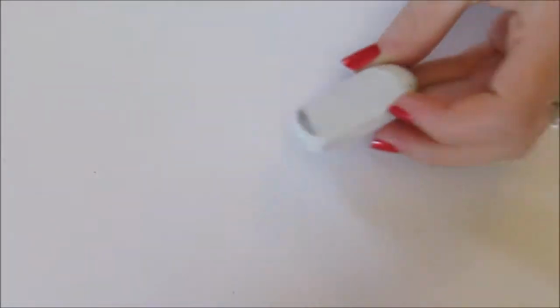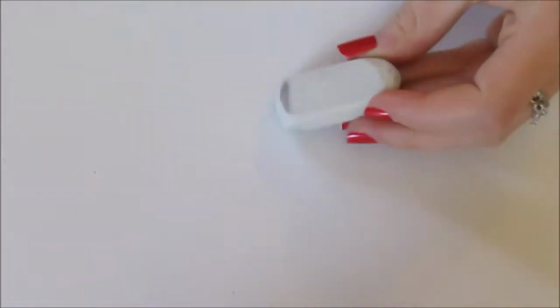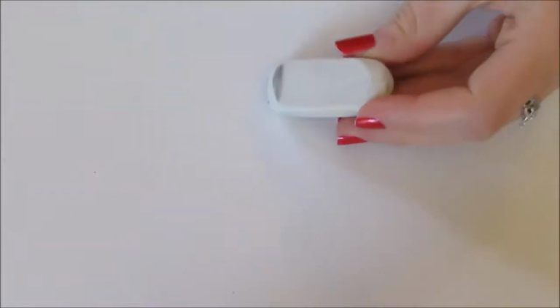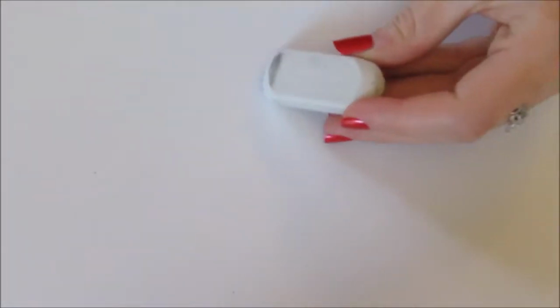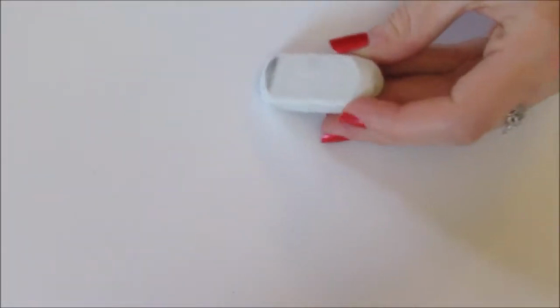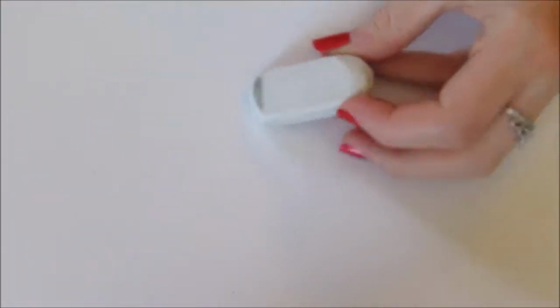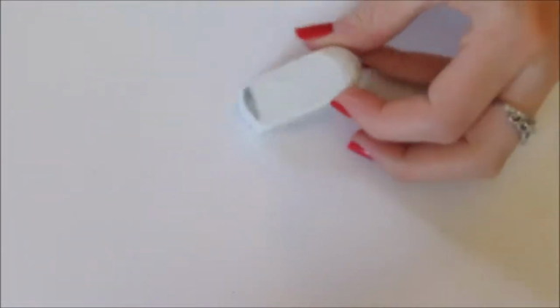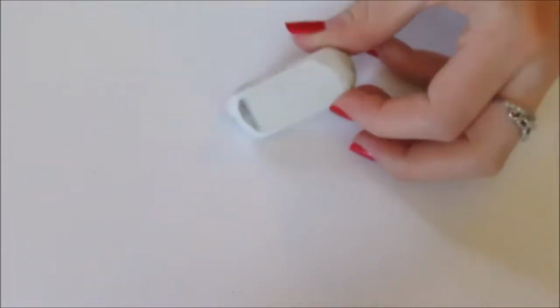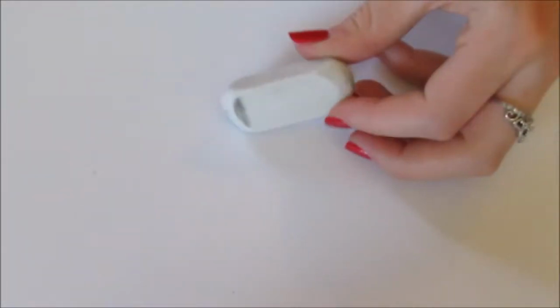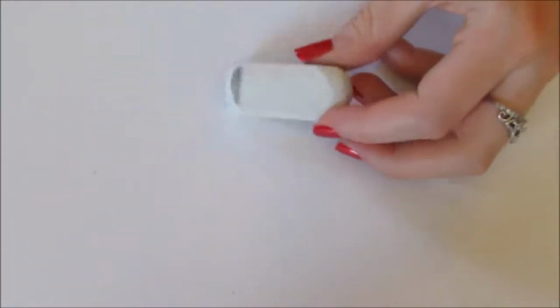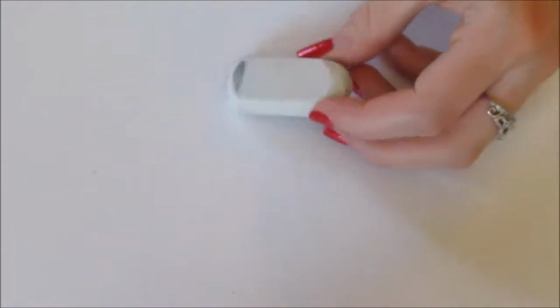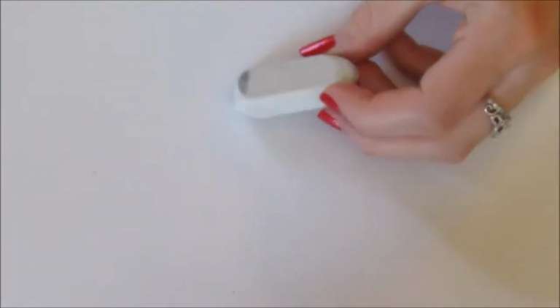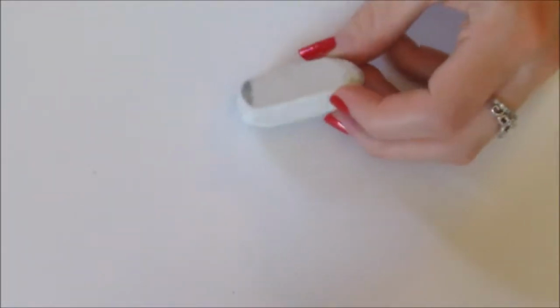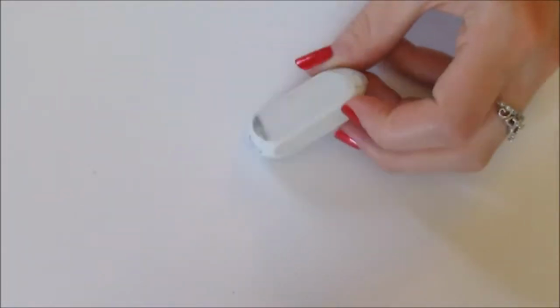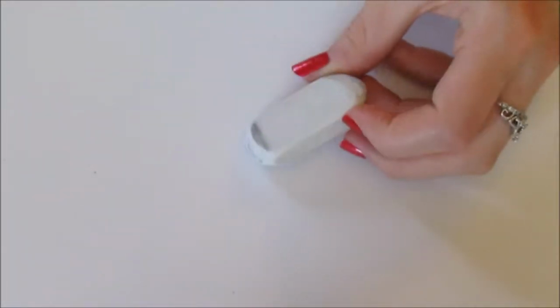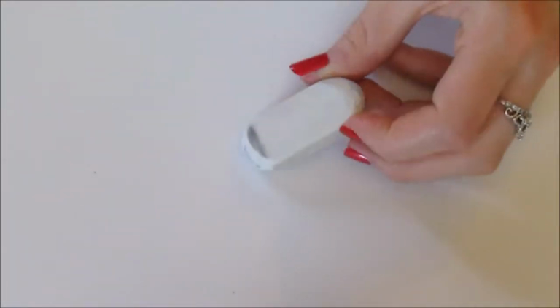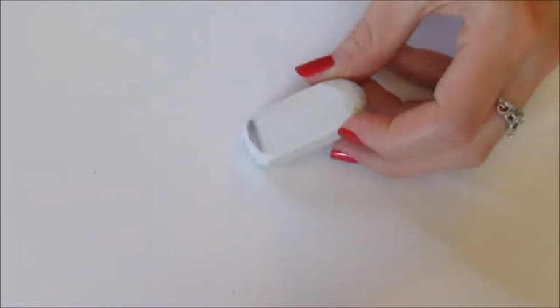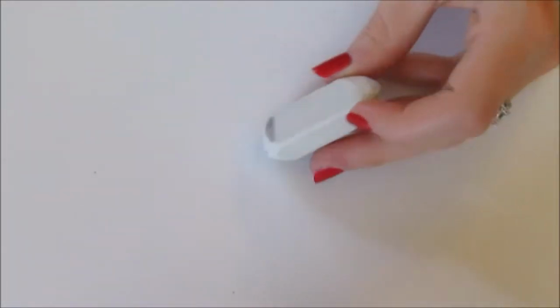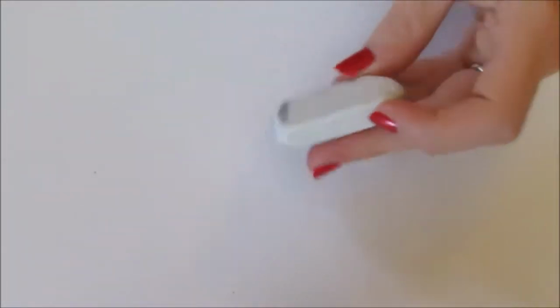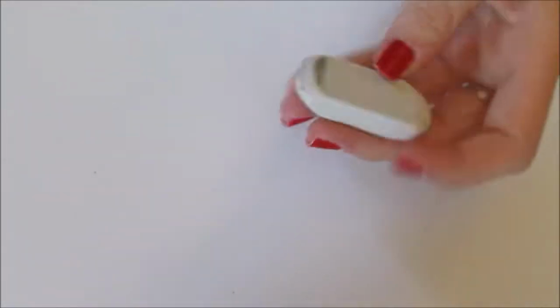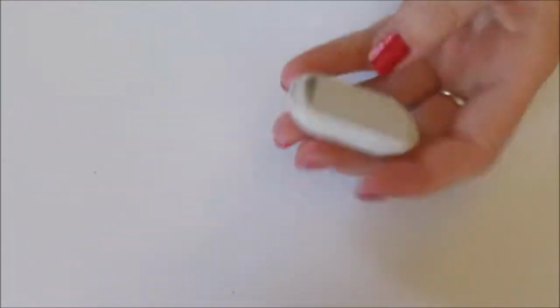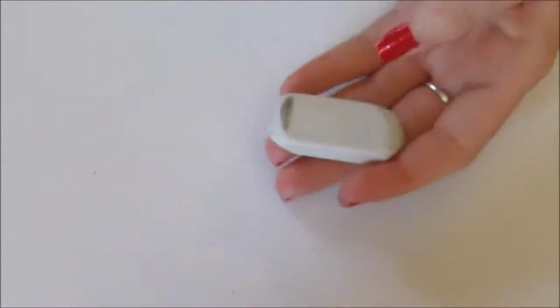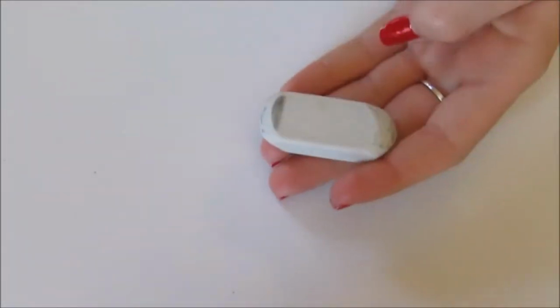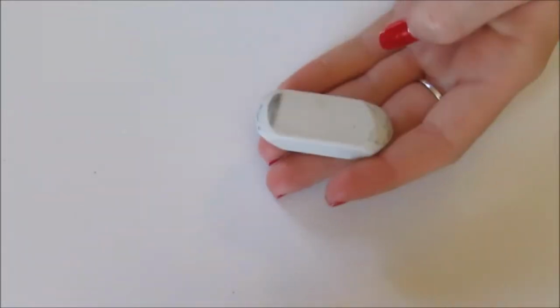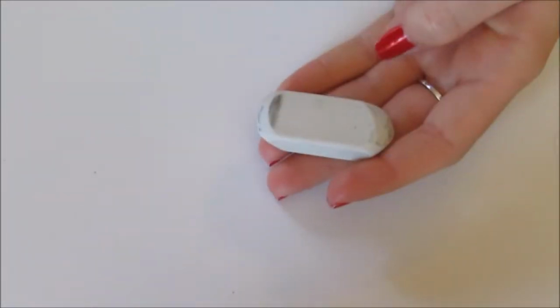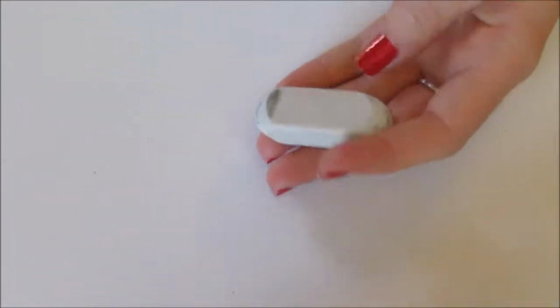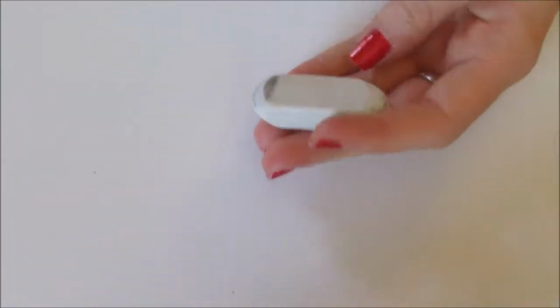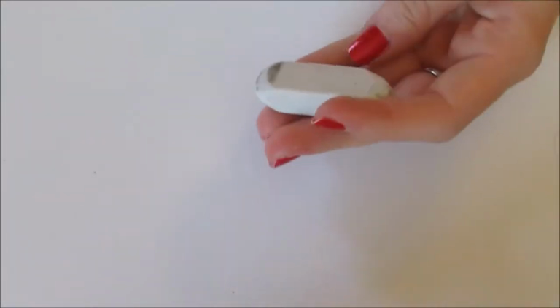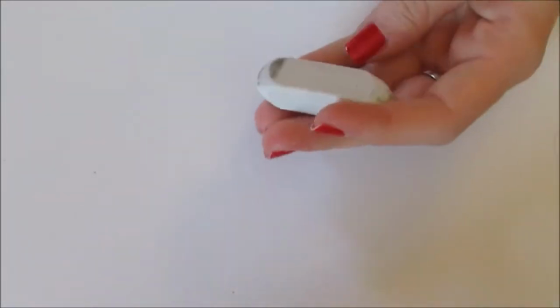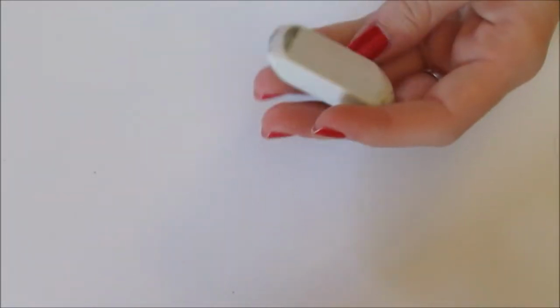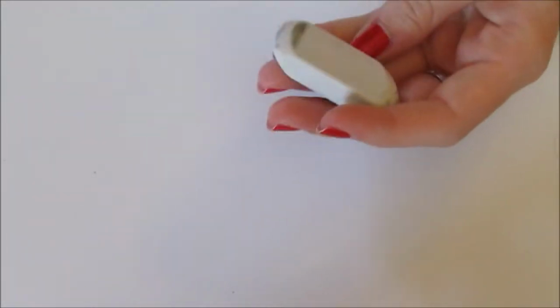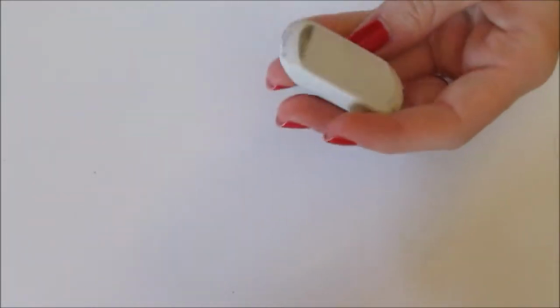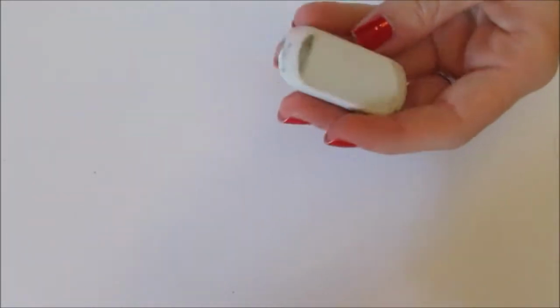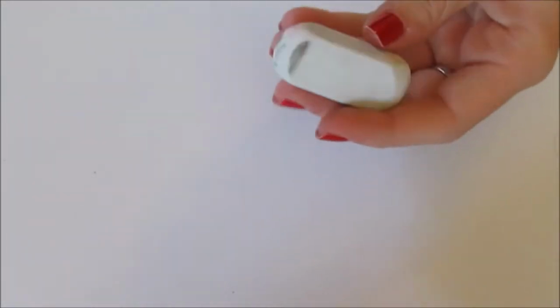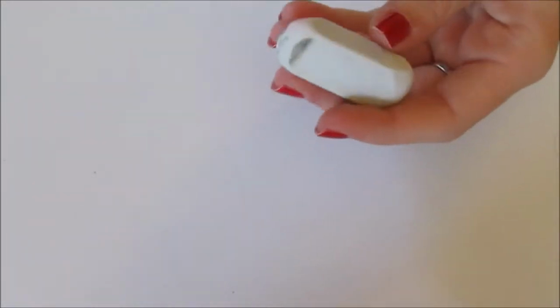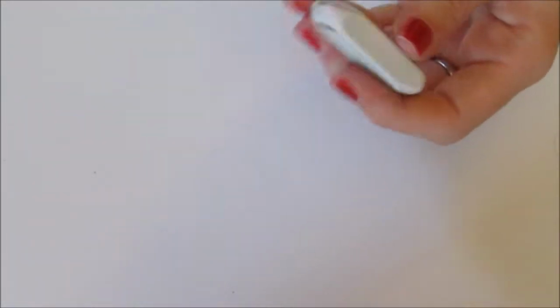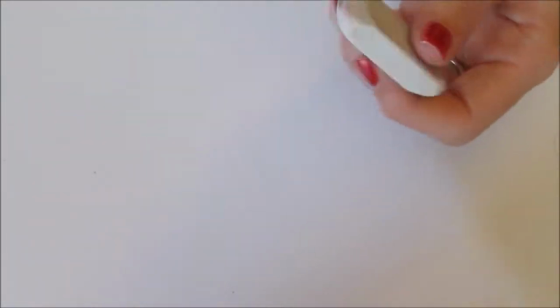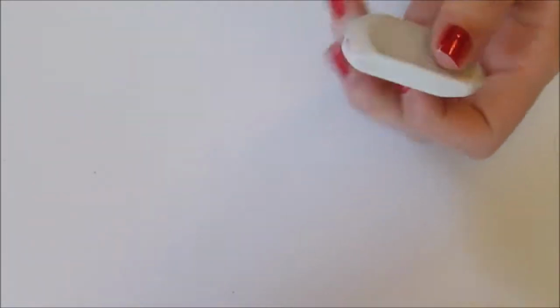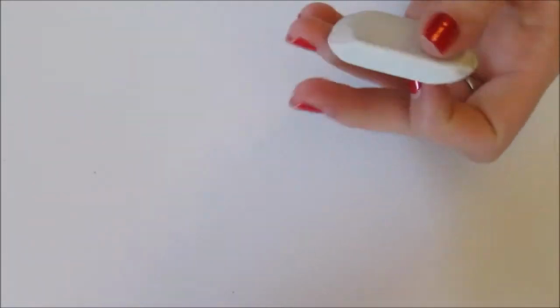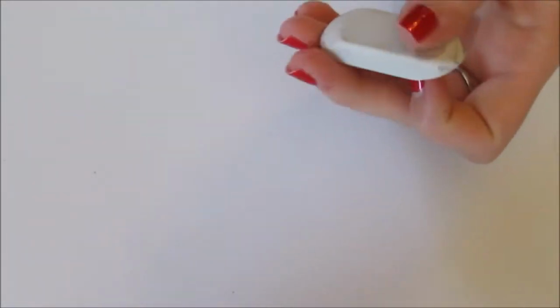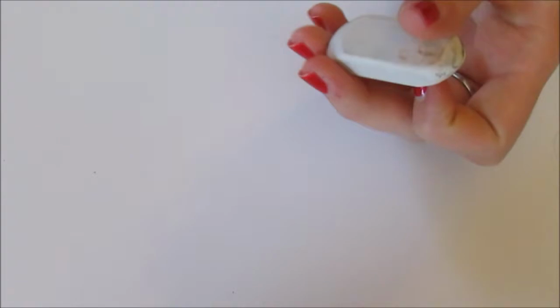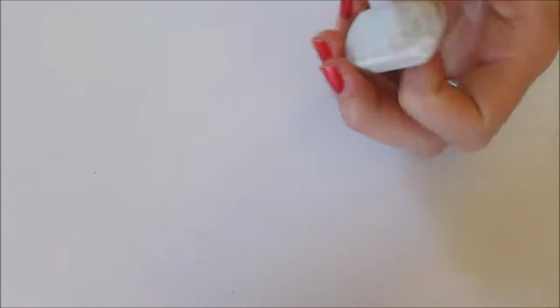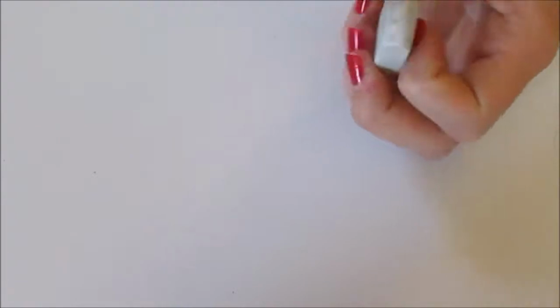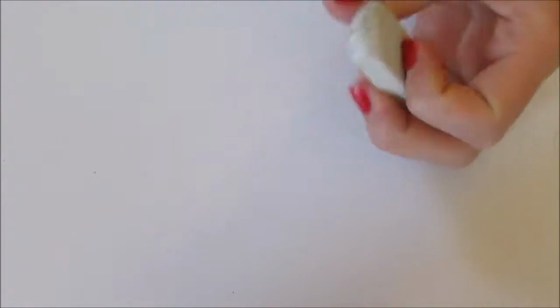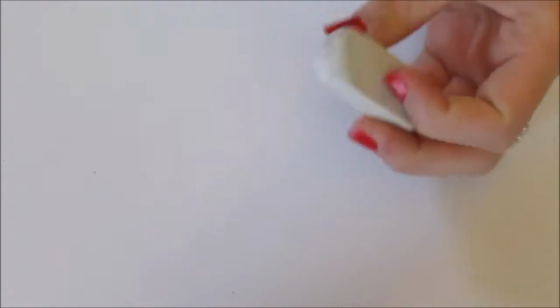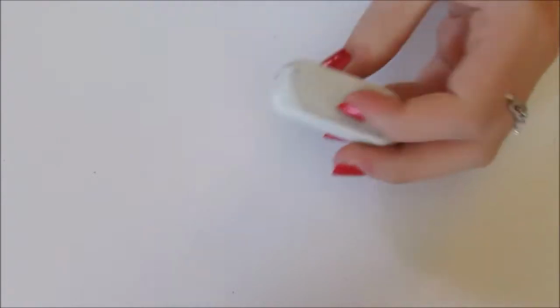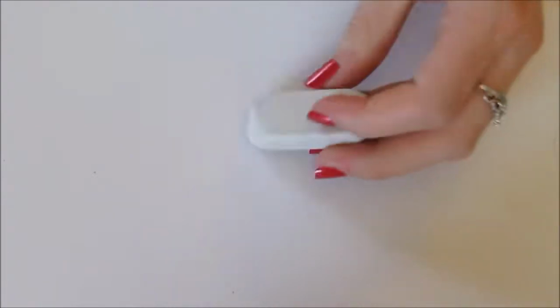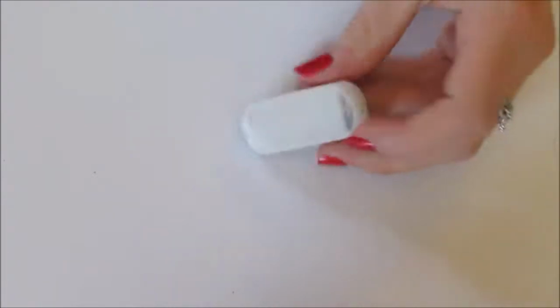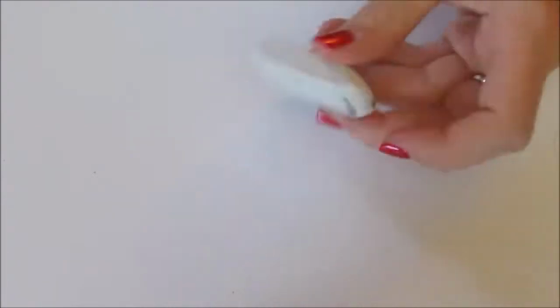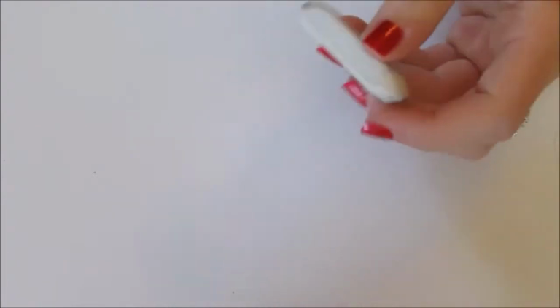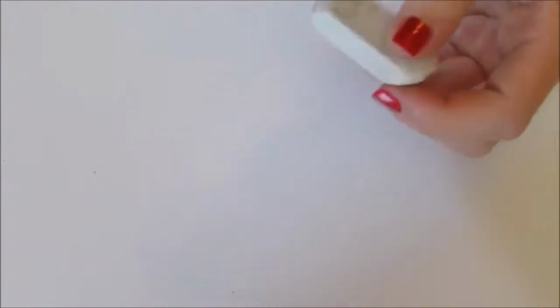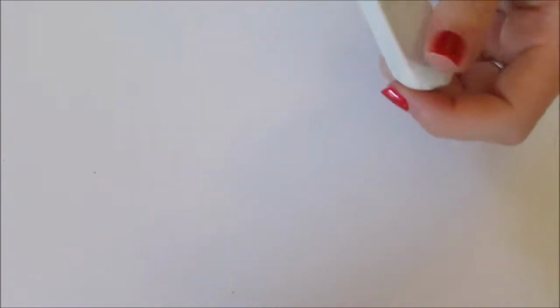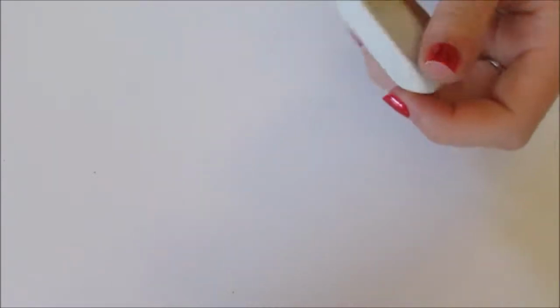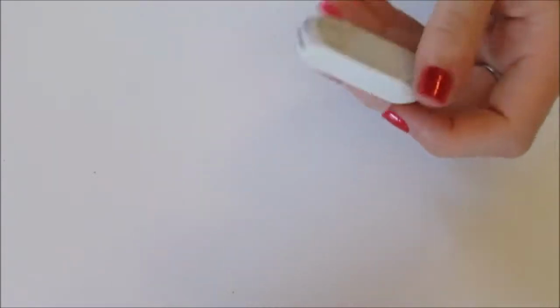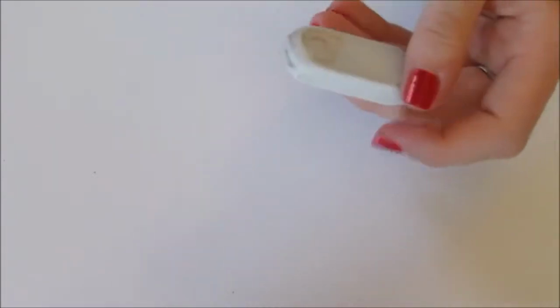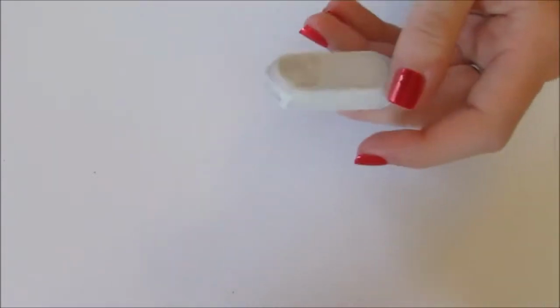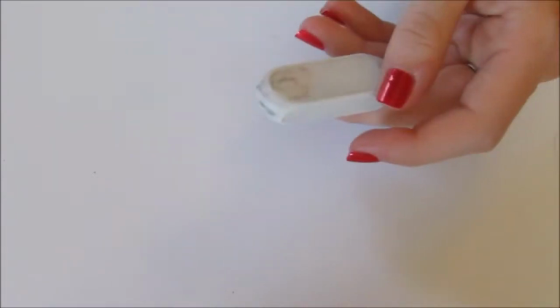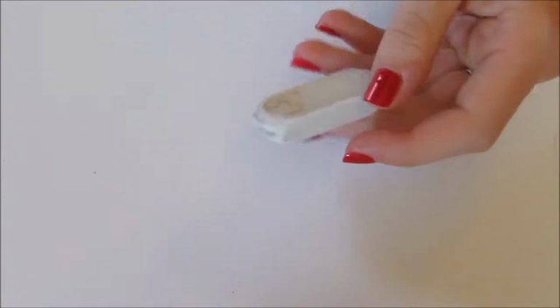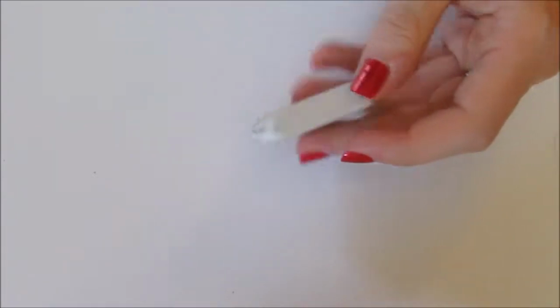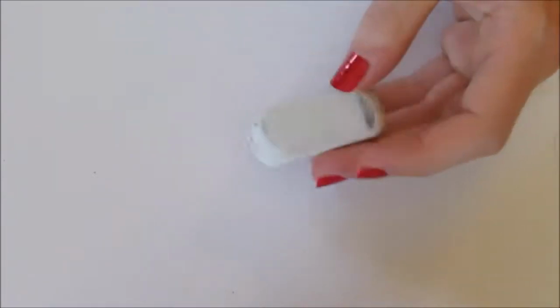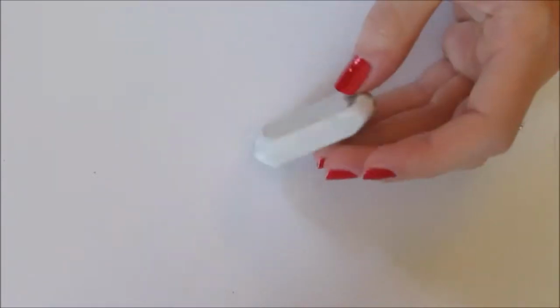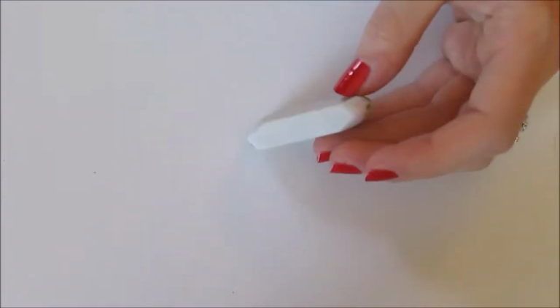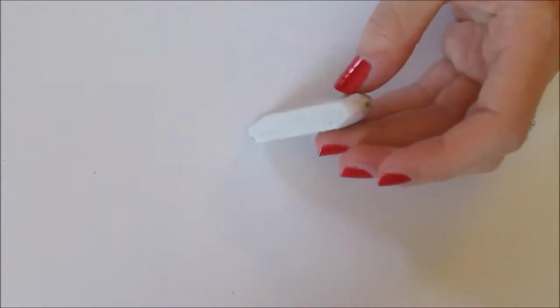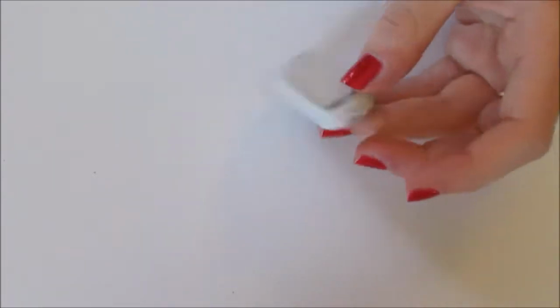Next, I just have another little white eraser. I'm not sure what brand this is — it's just a white eraser that I found in my house.